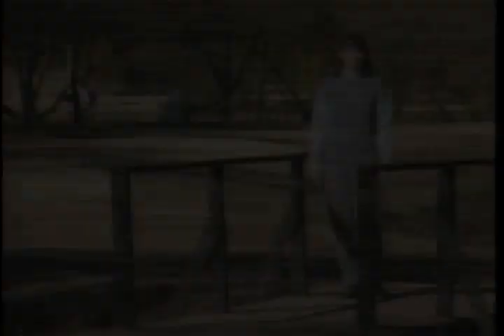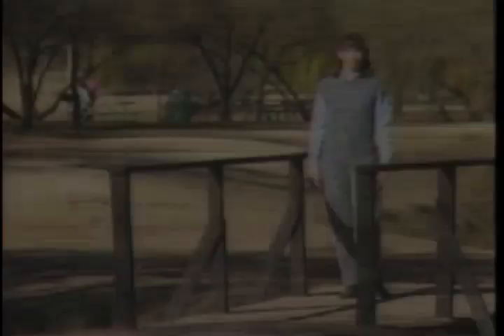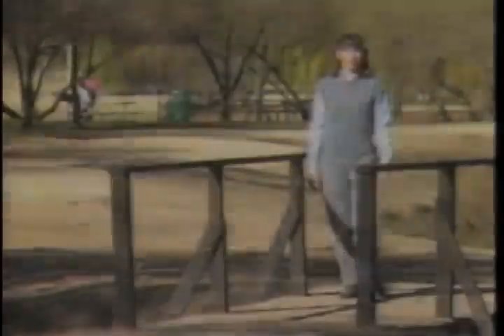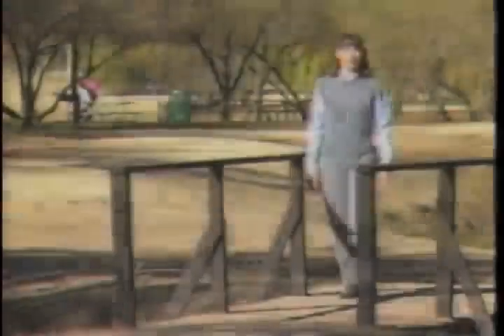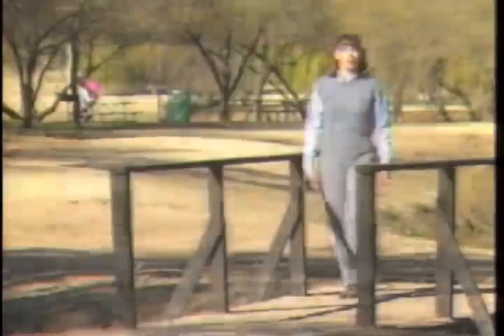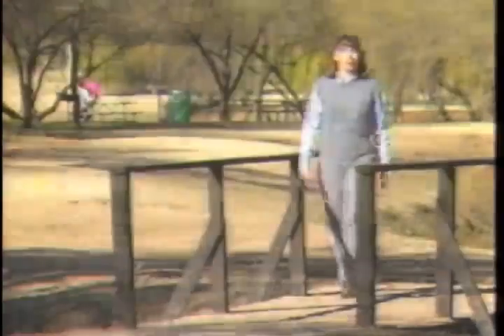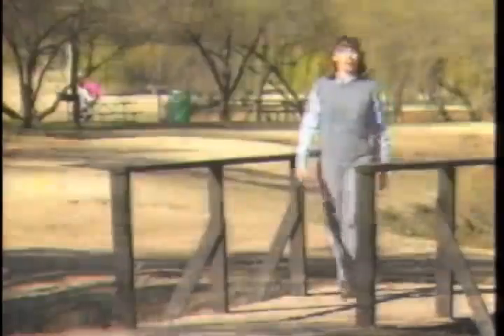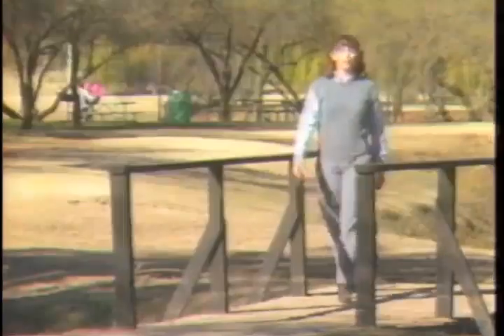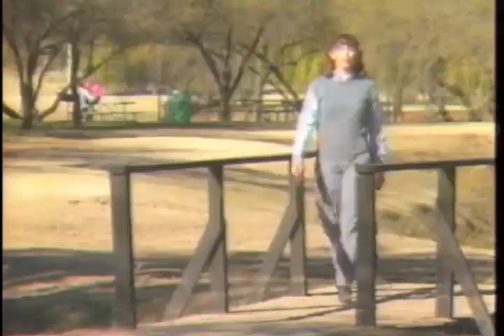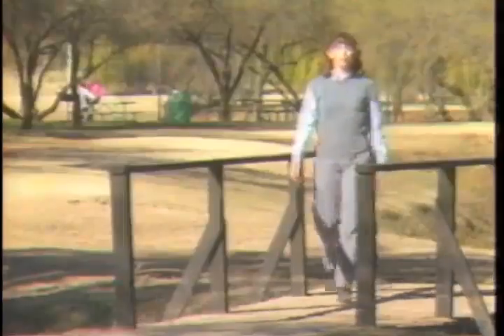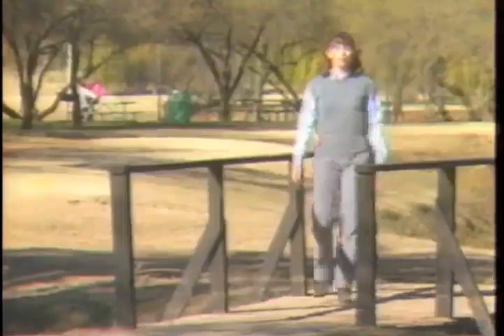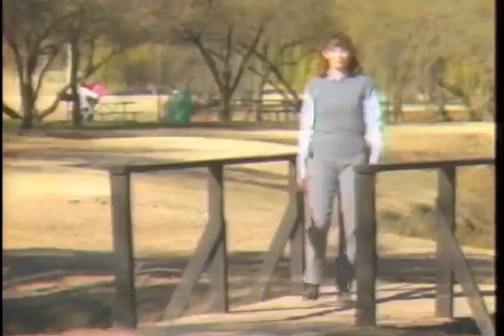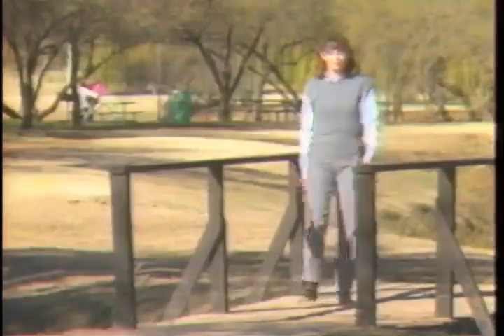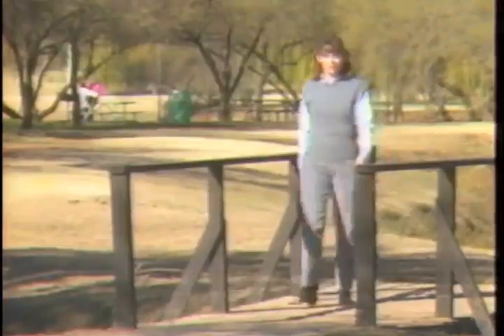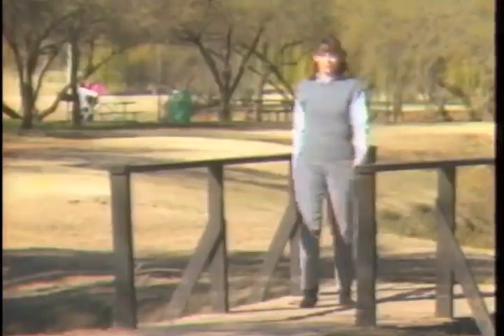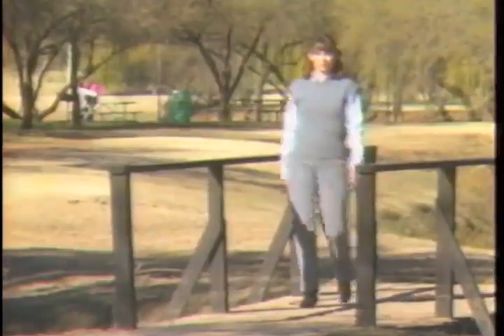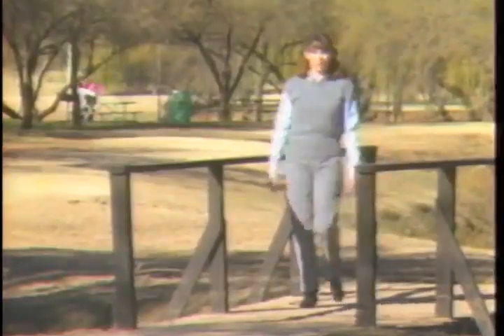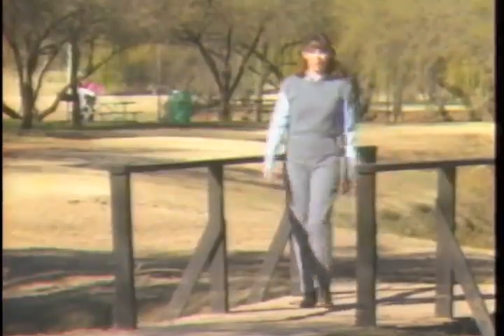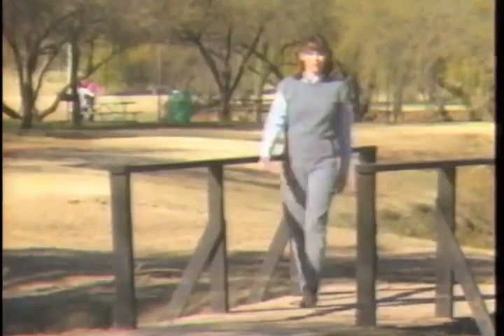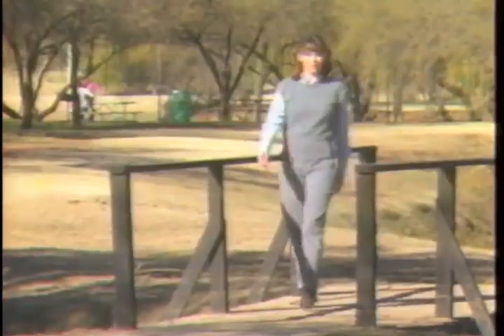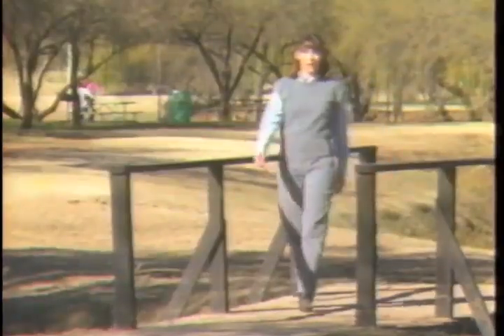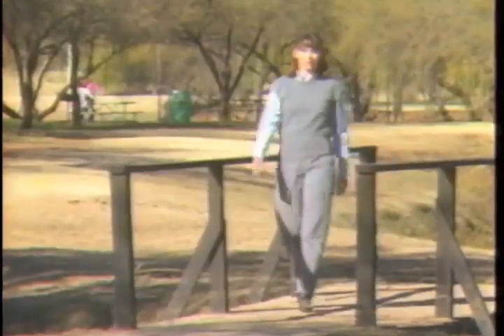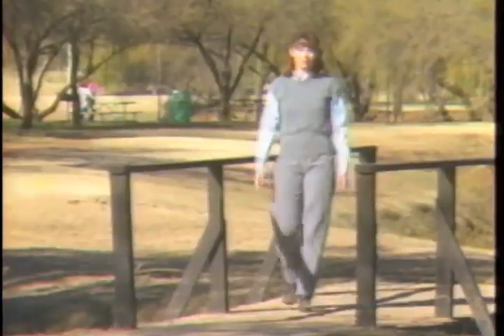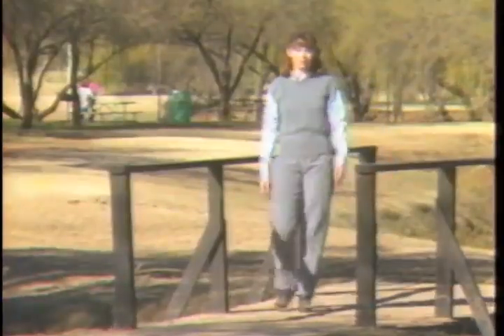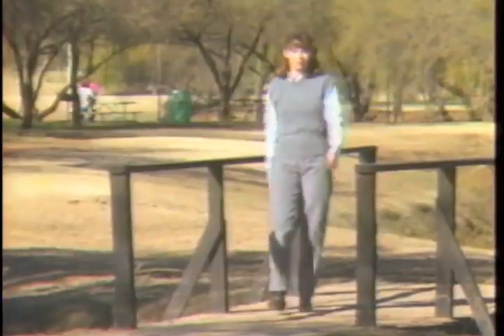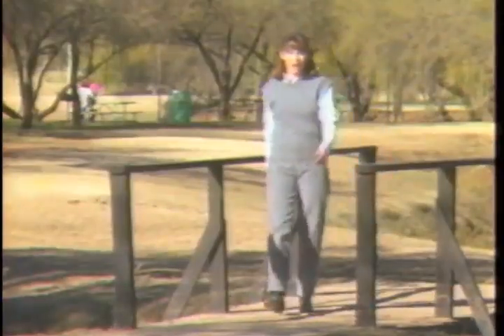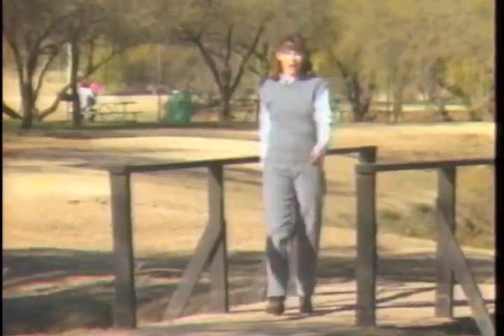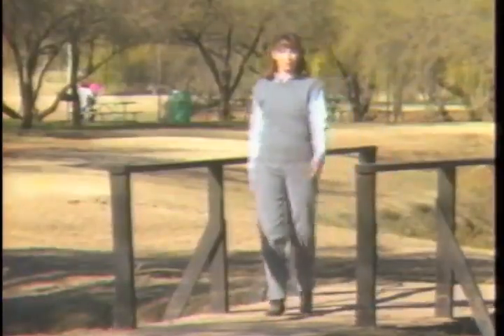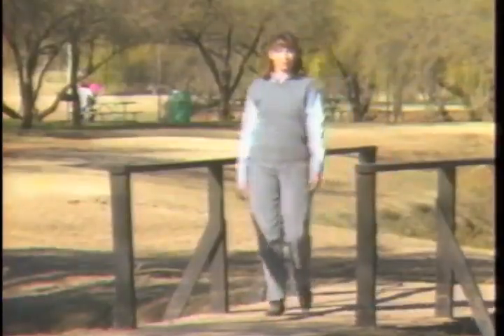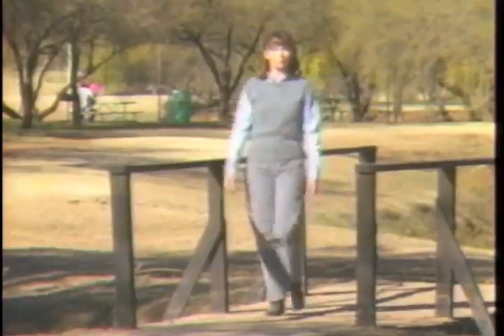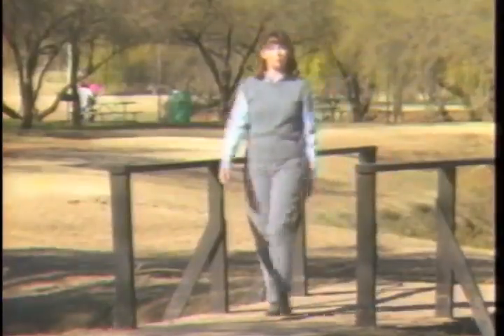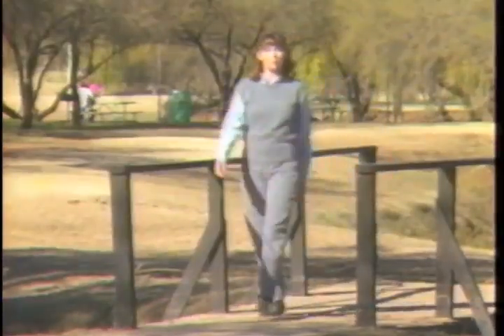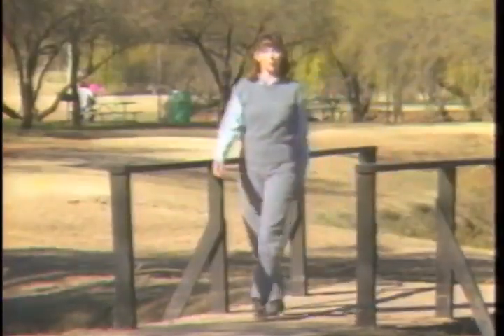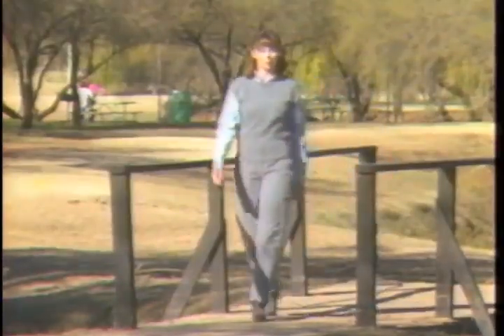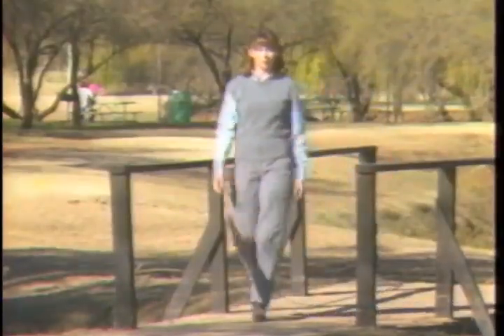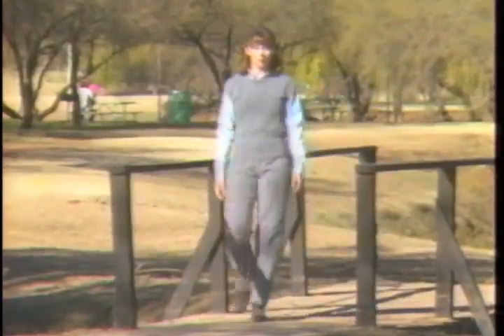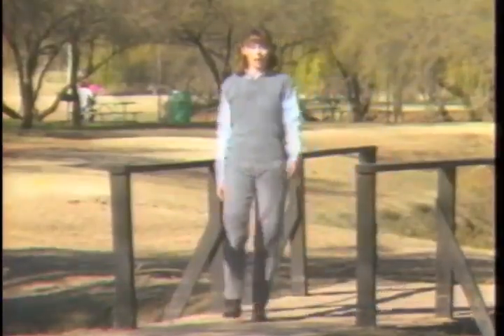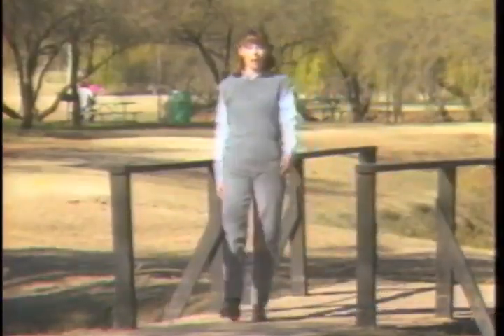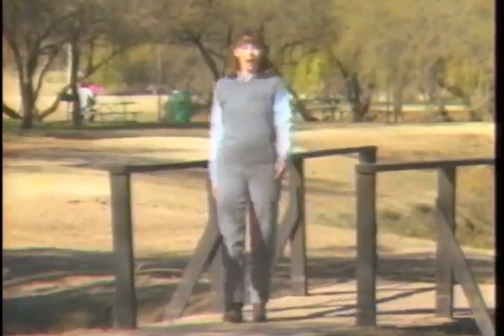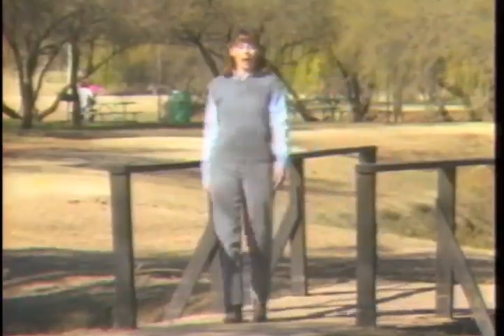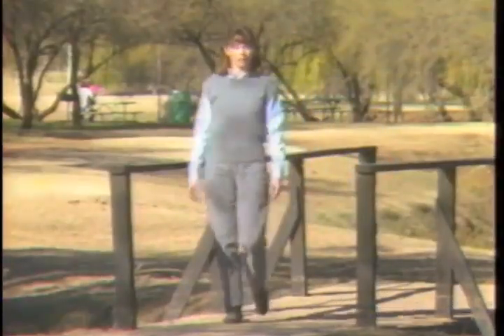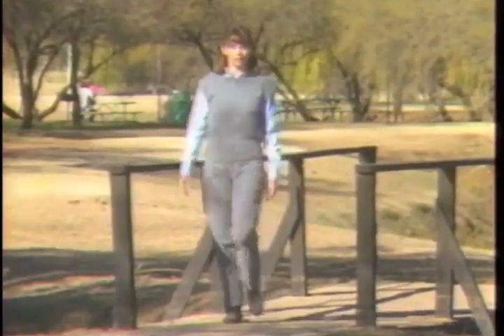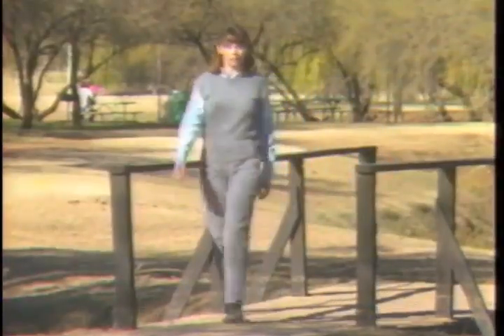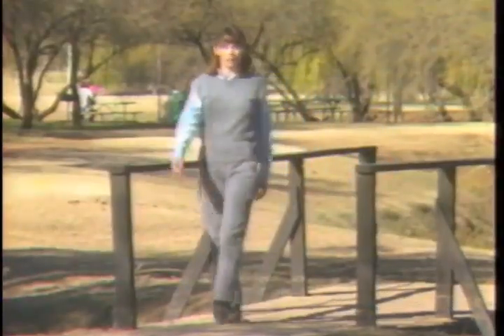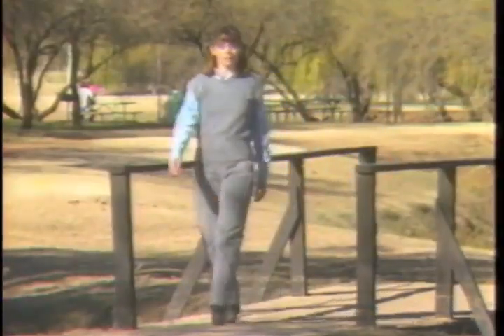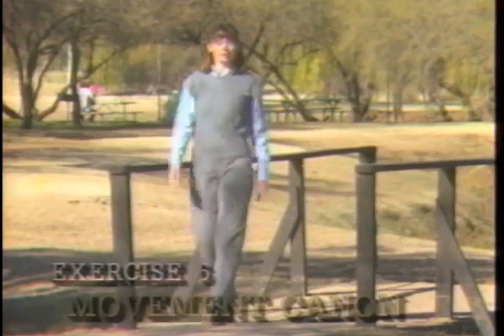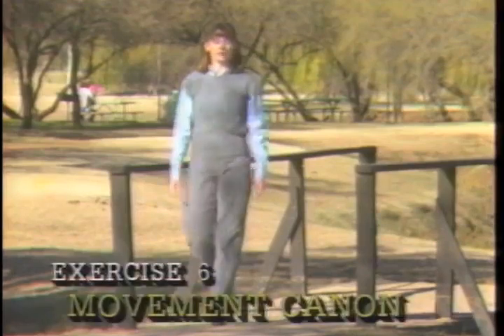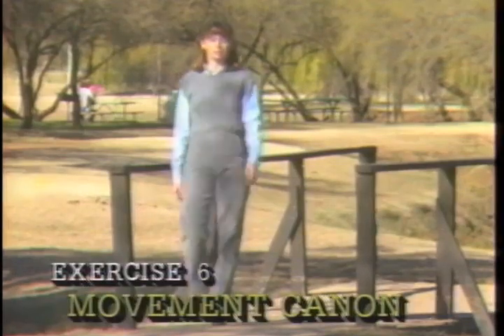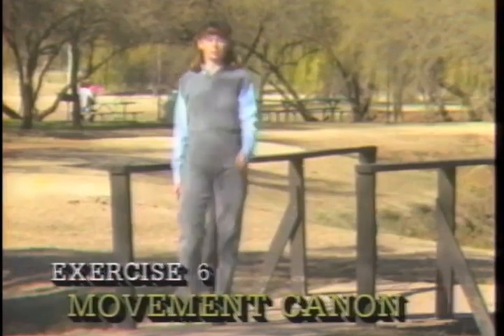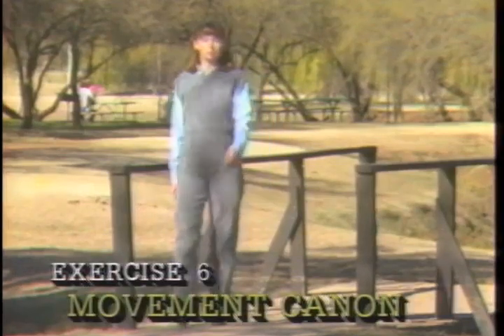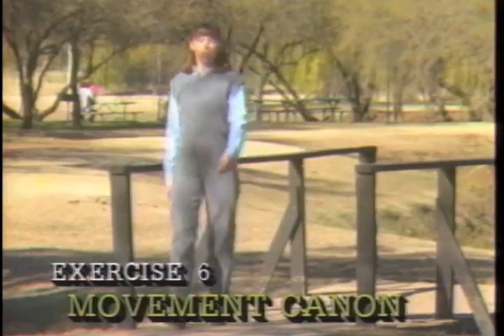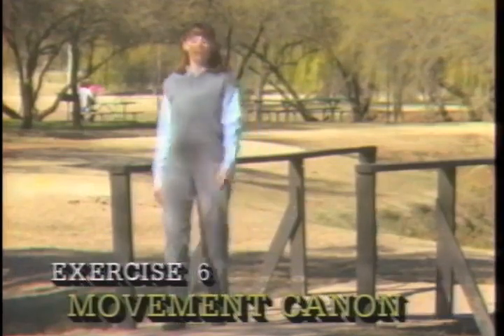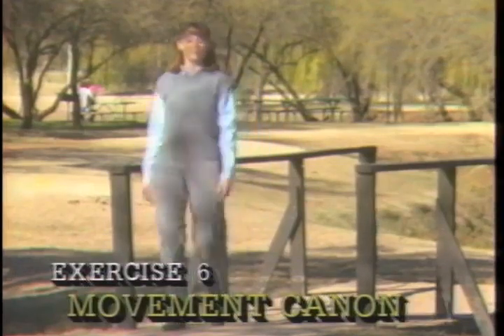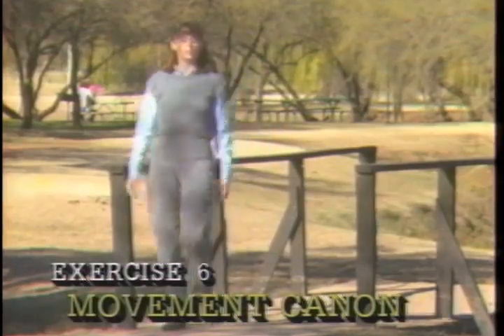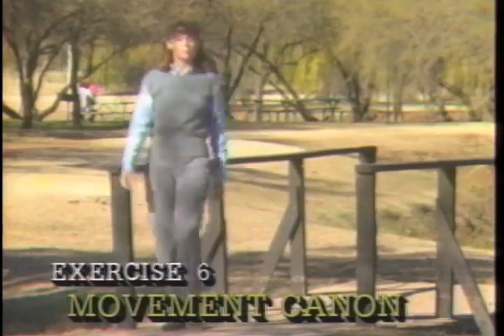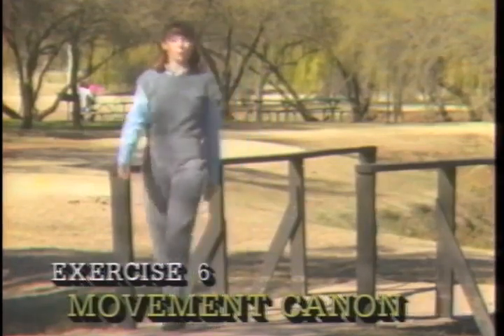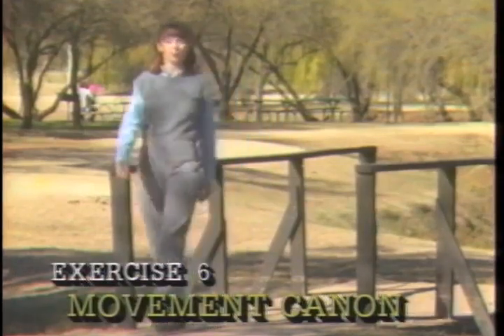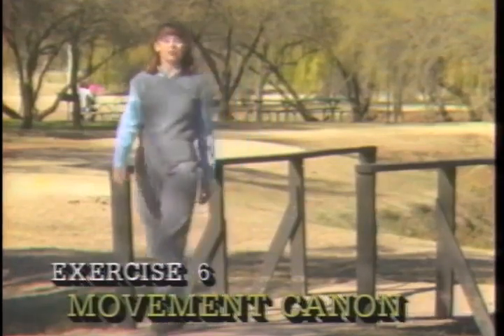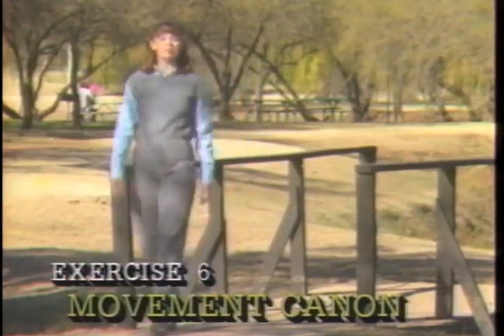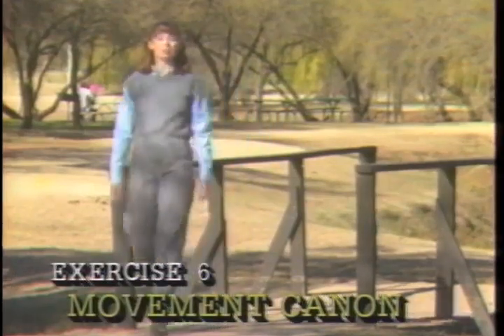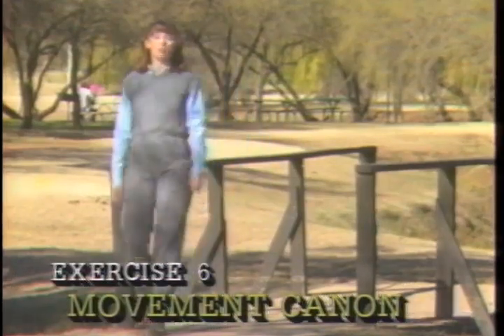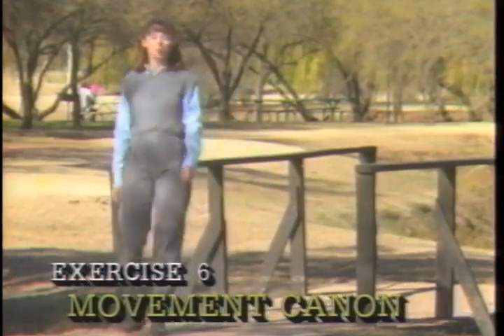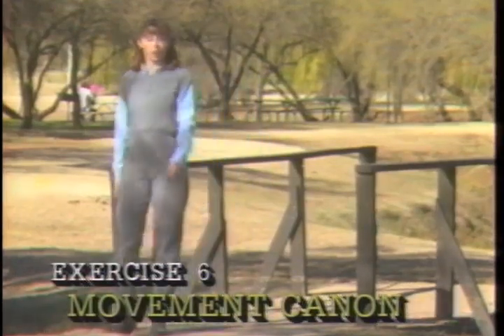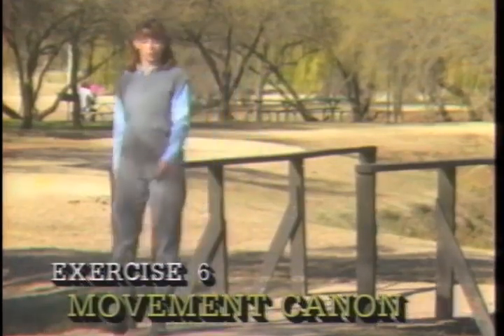The previous exercise asked you to tap your movement memory. Exercise six will challenge your memory even more.